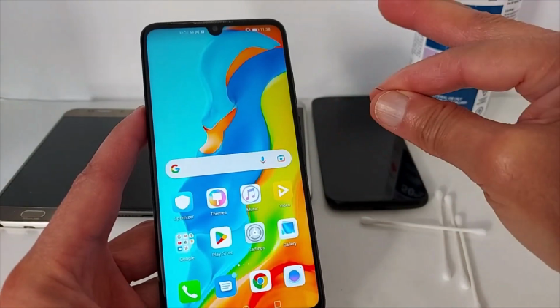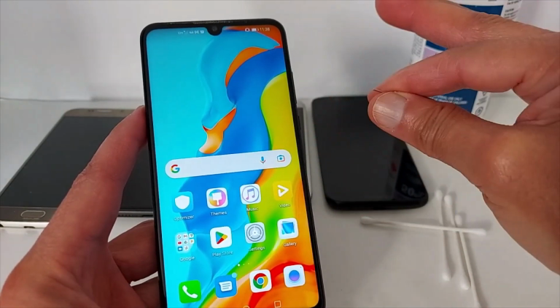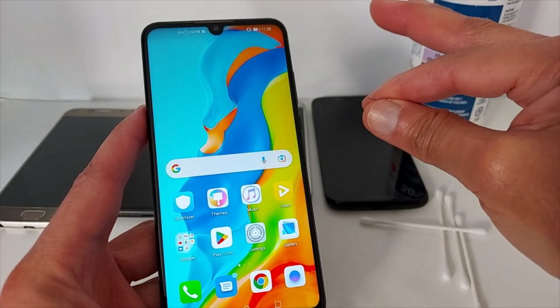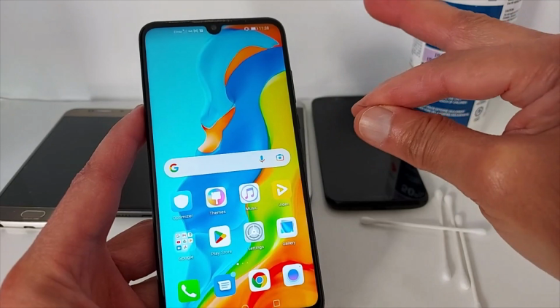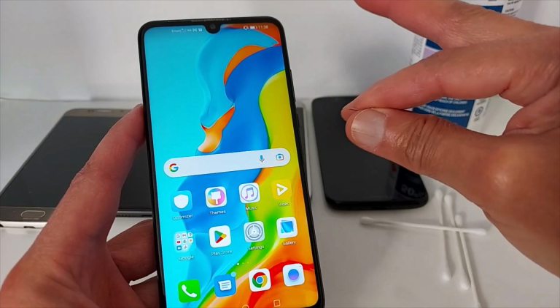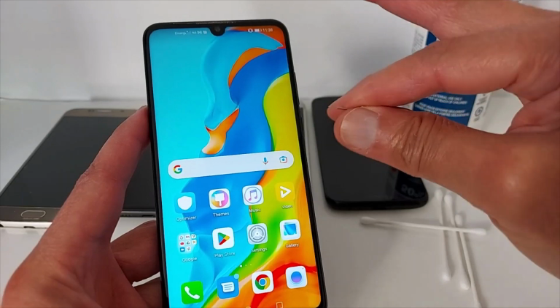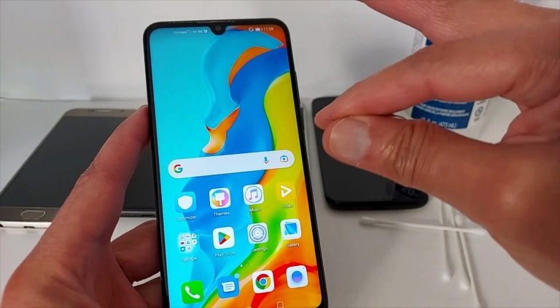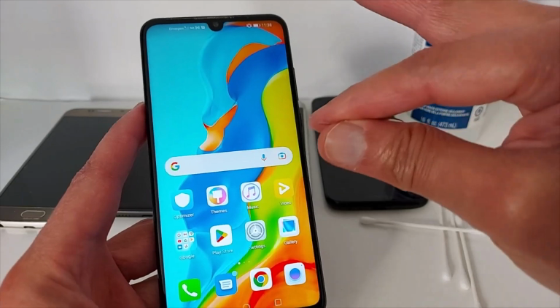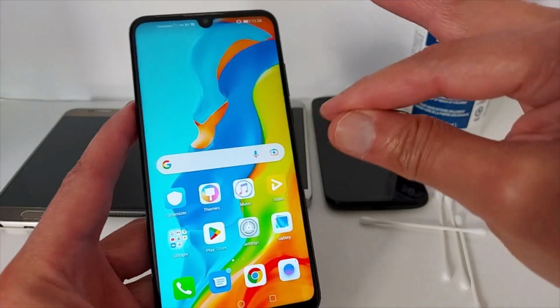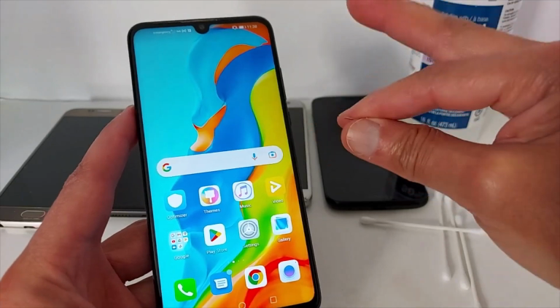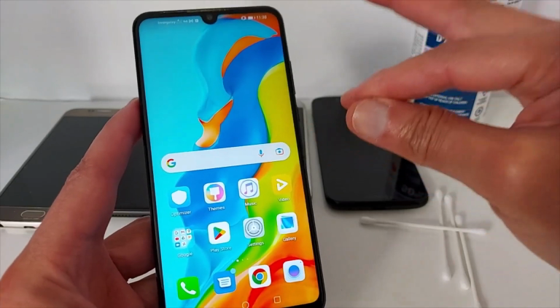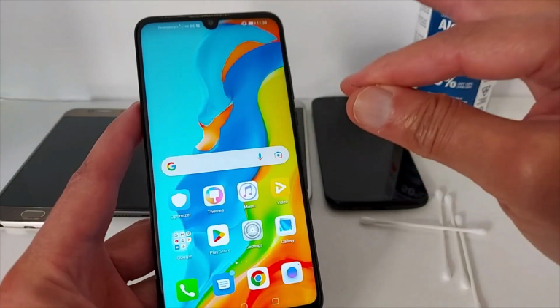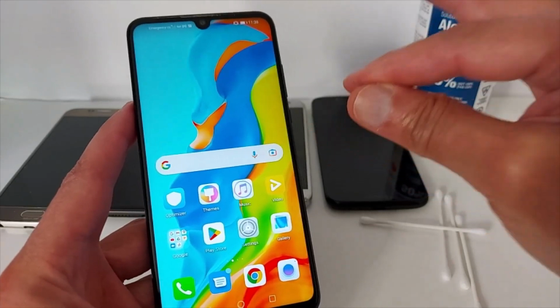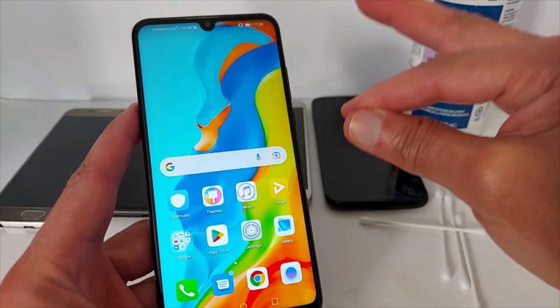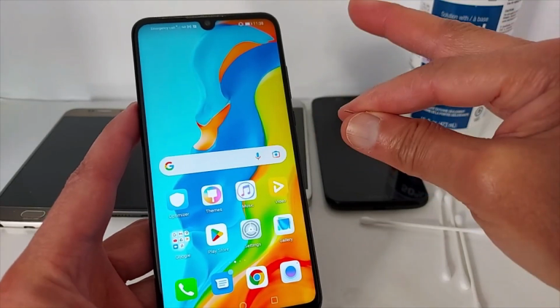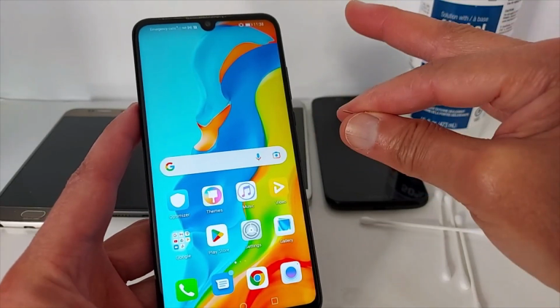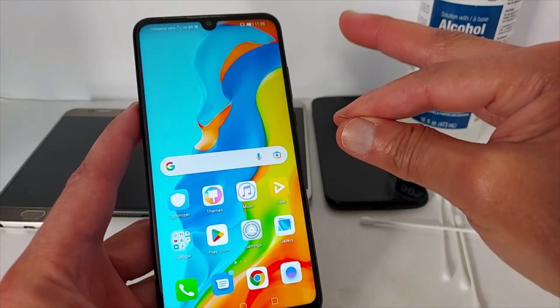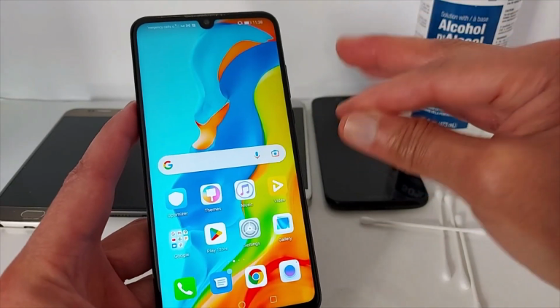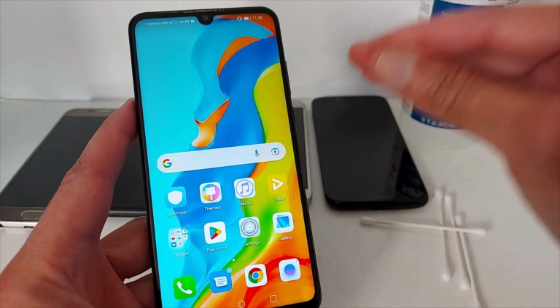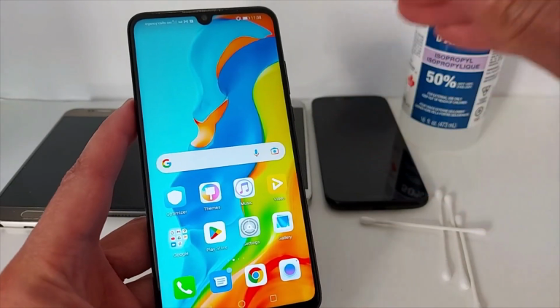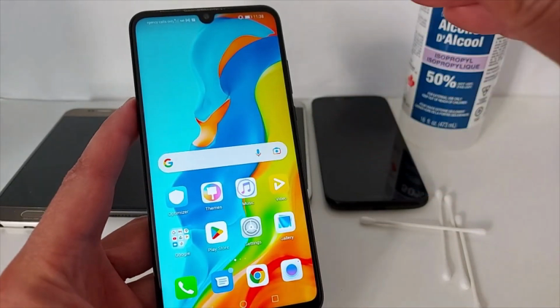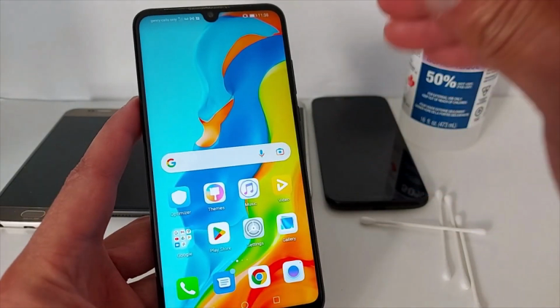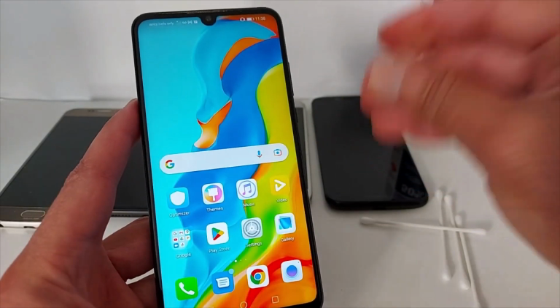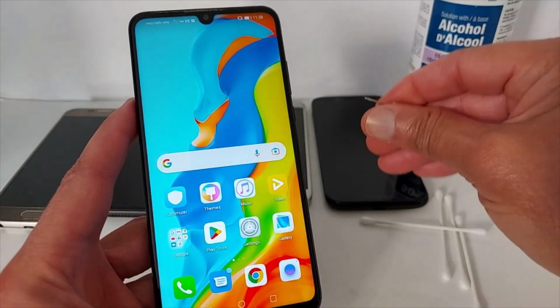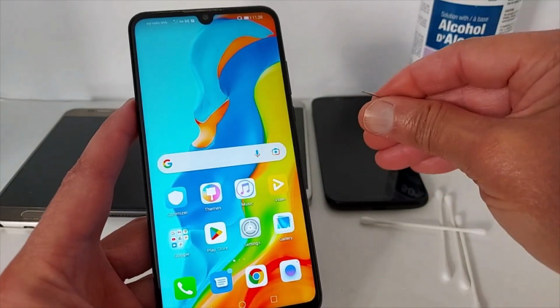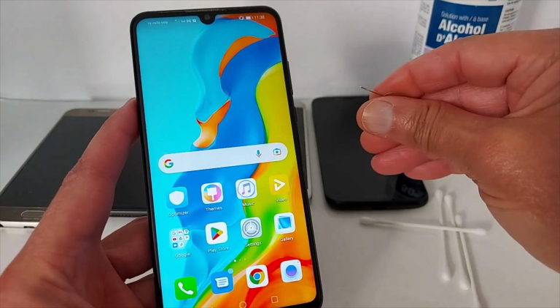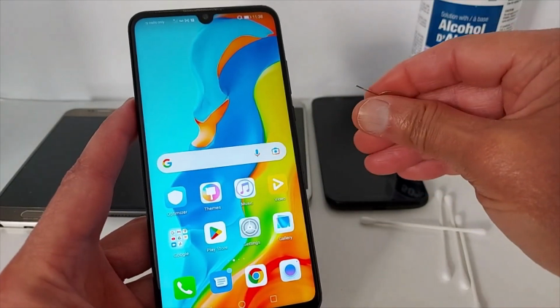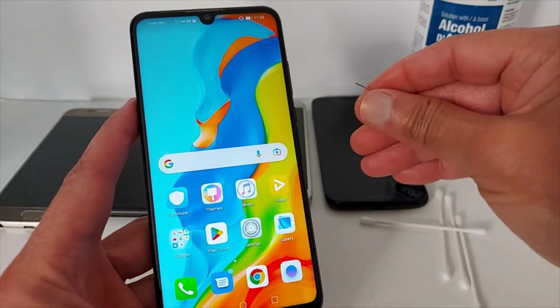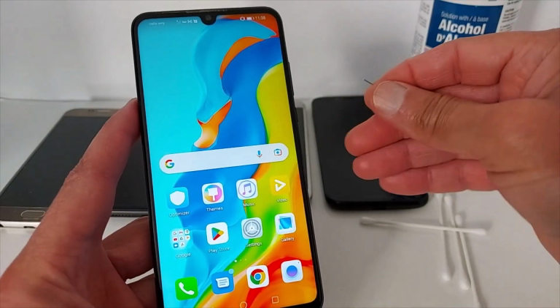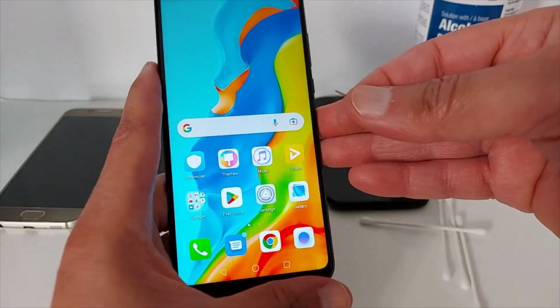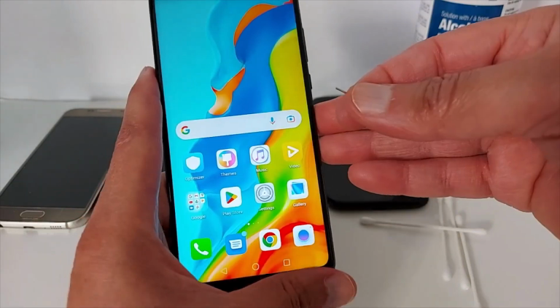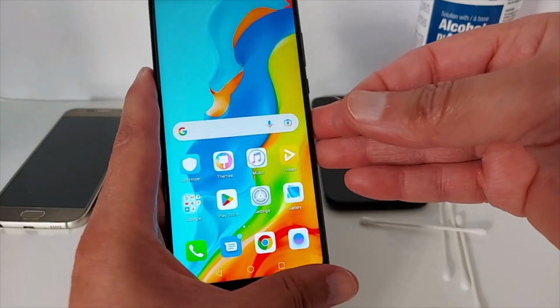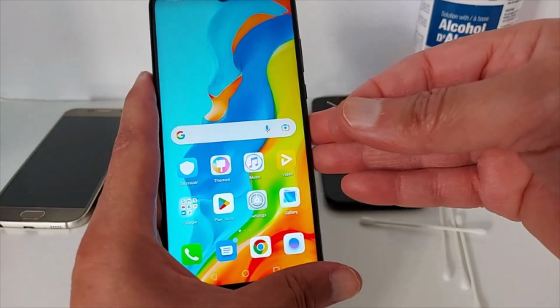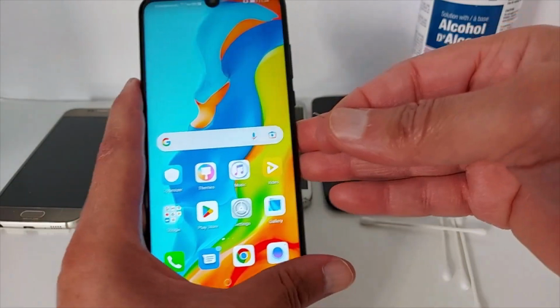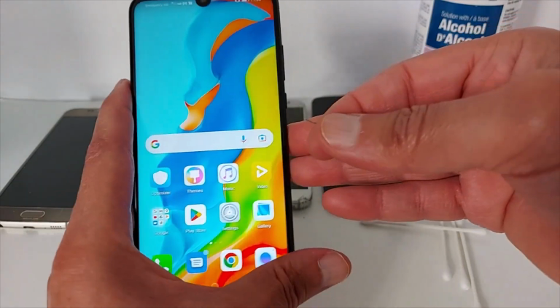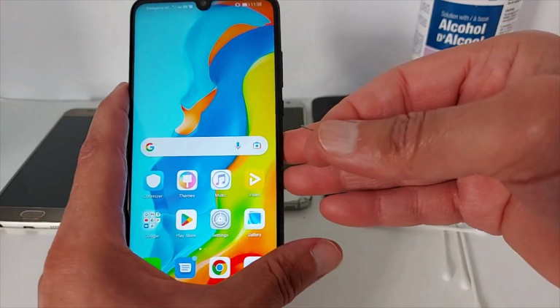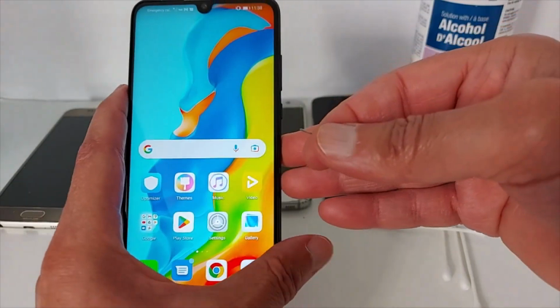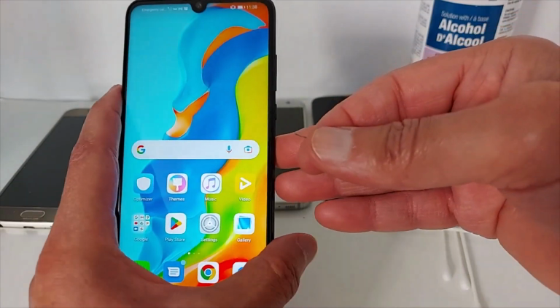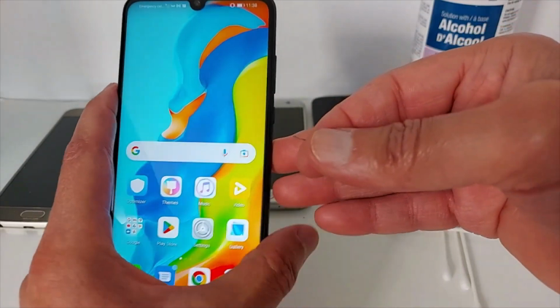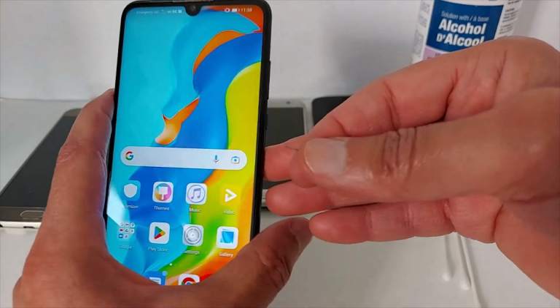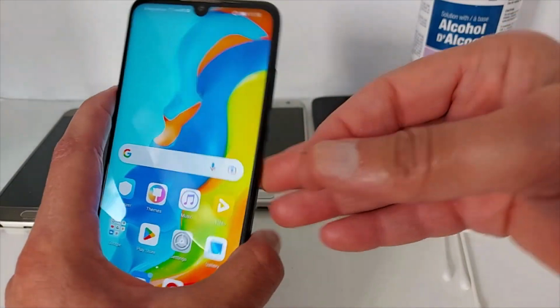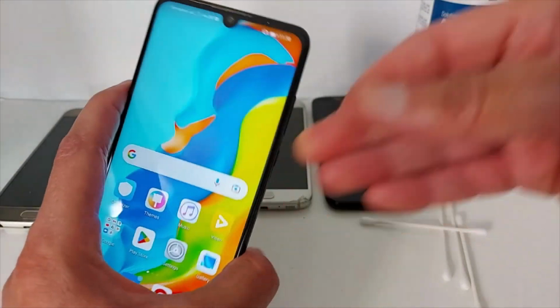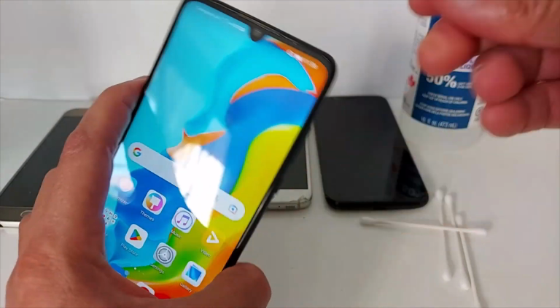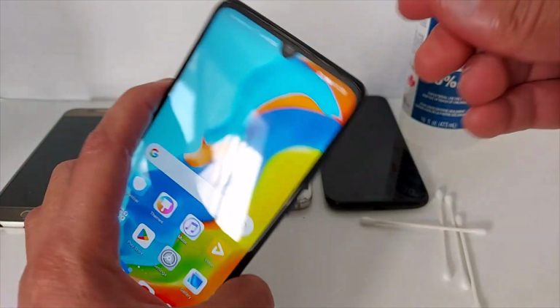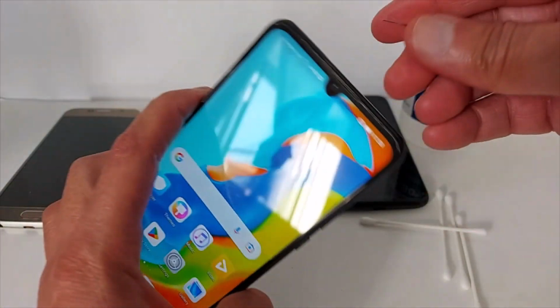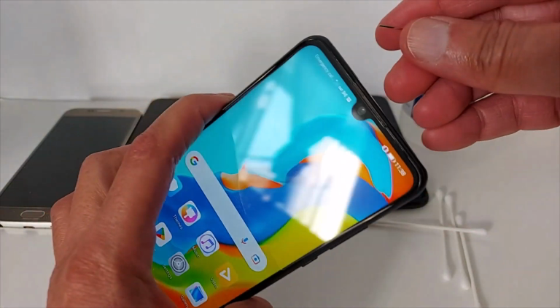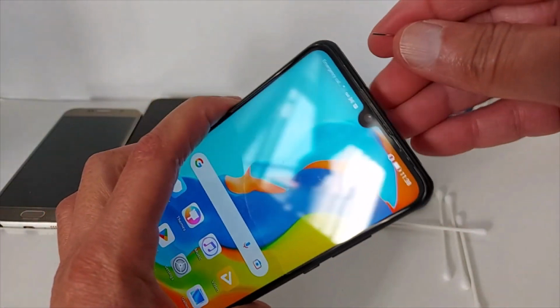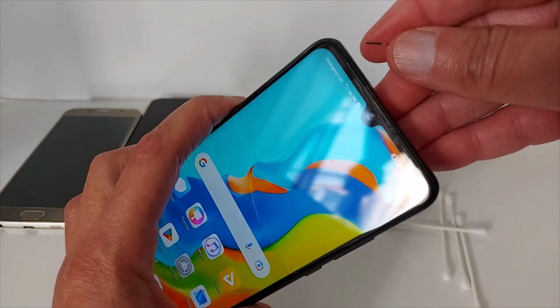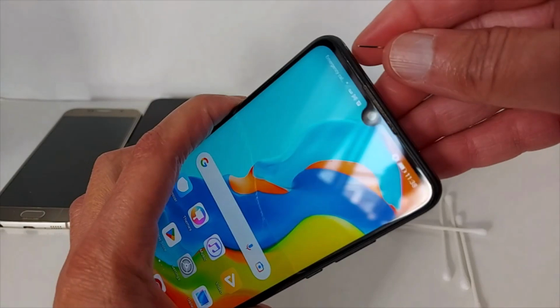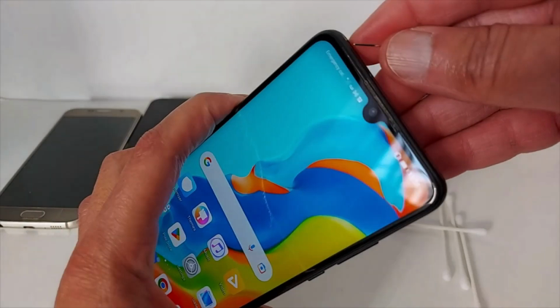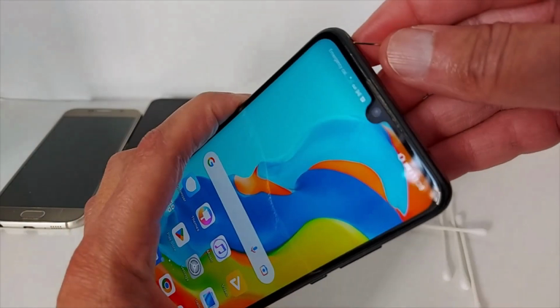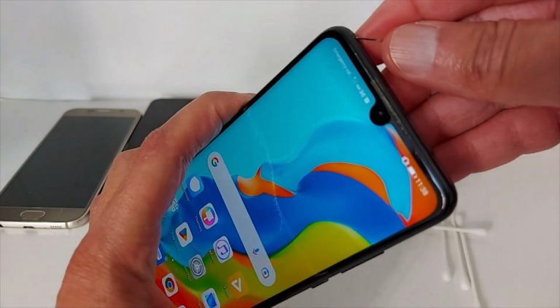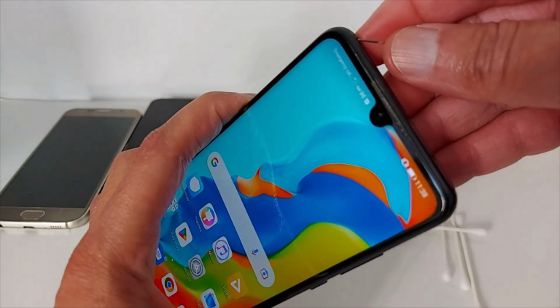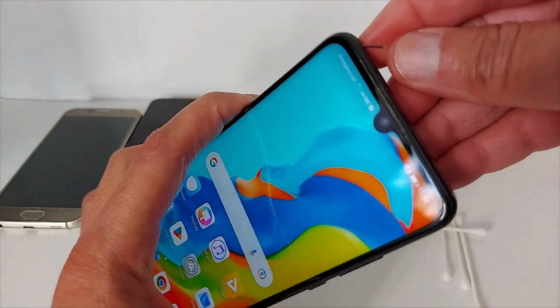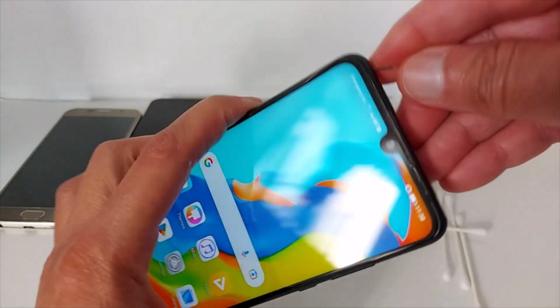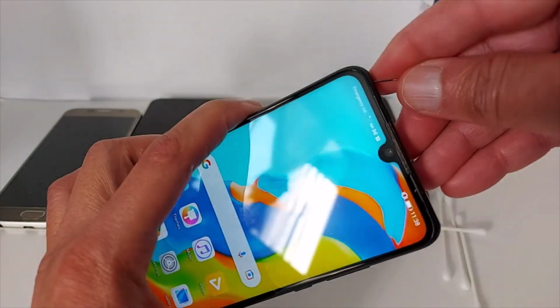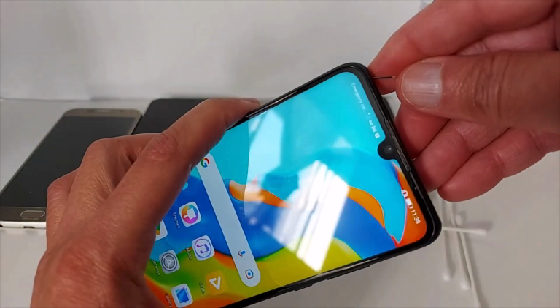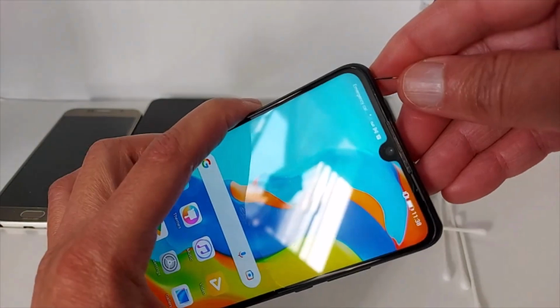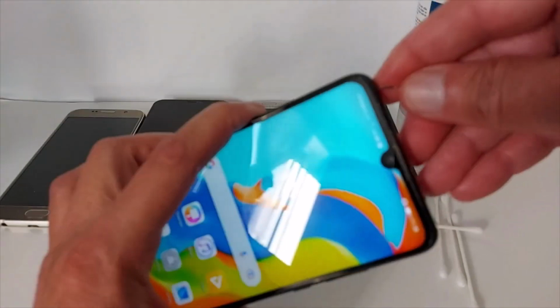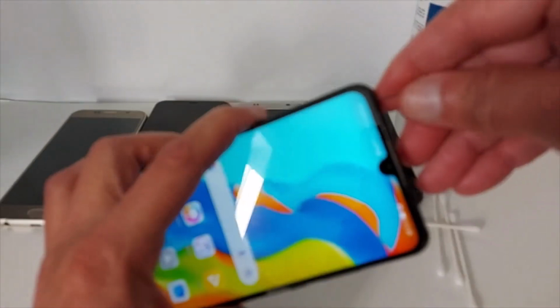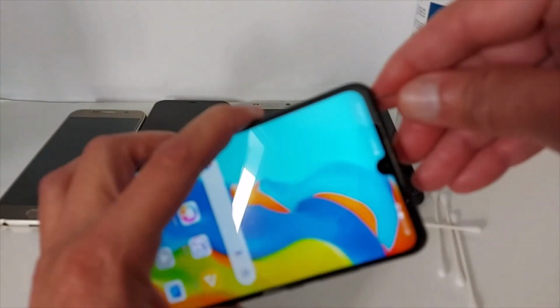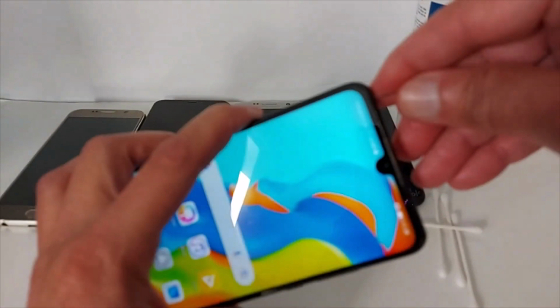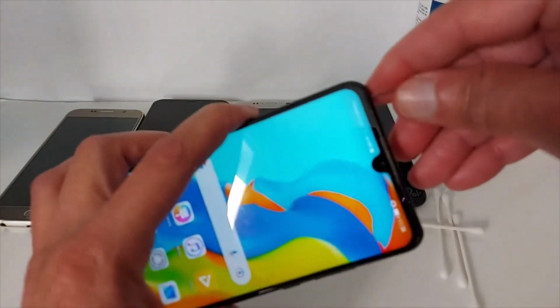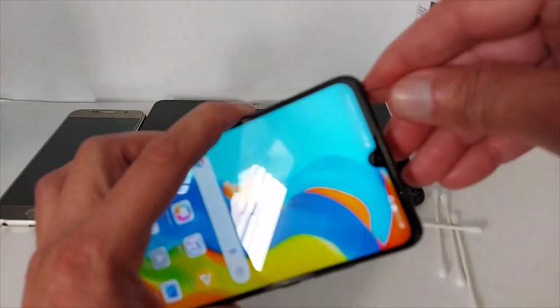Third solution: turn off your cell phone and turn it back on. If the SIM card is active and the phone is working fine, no problem.